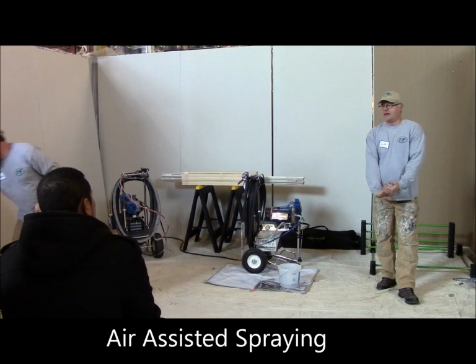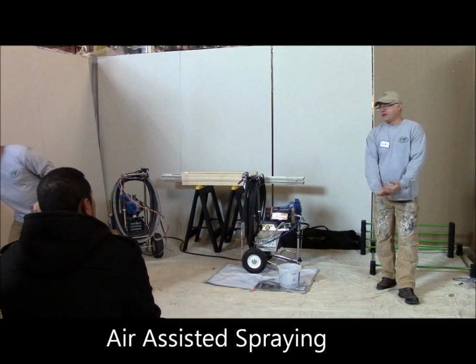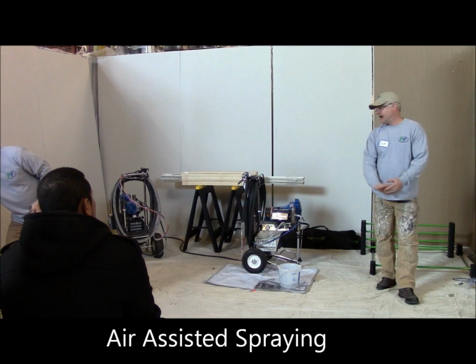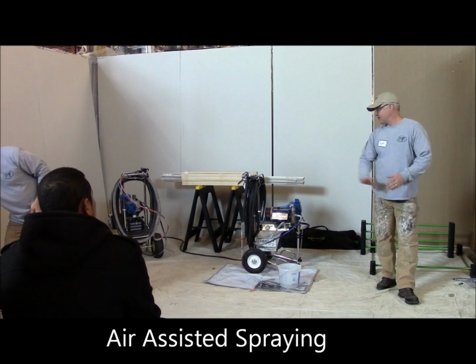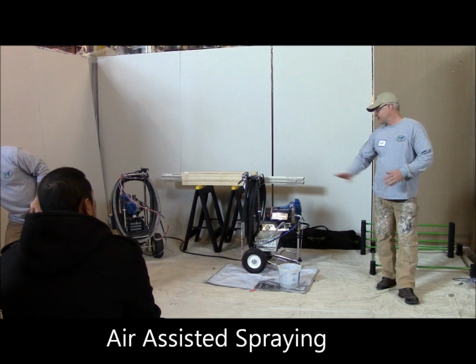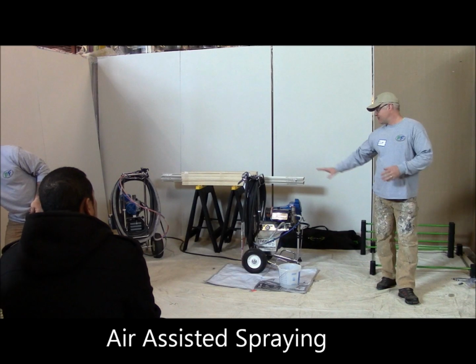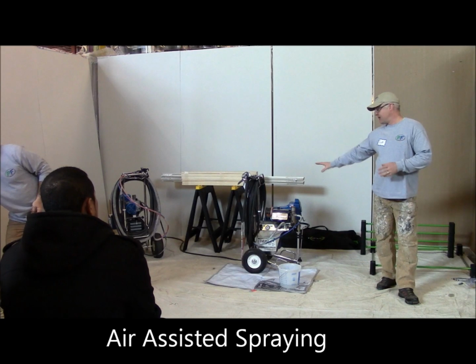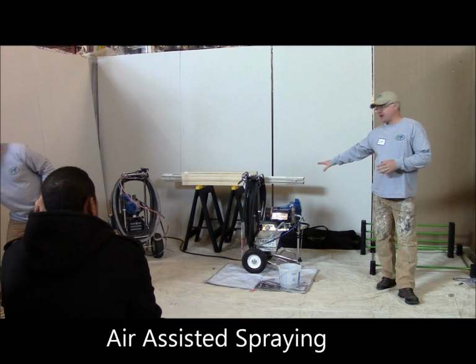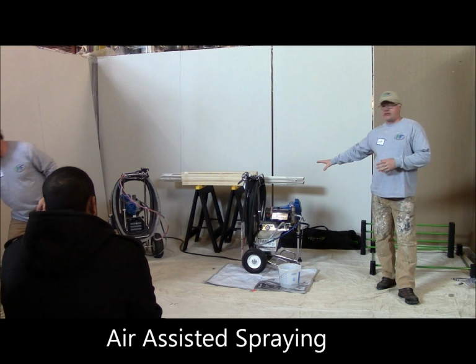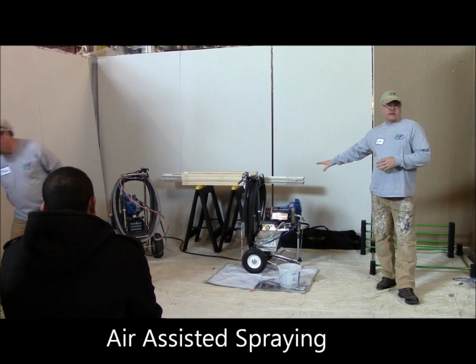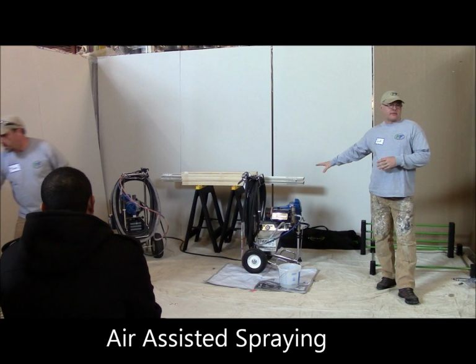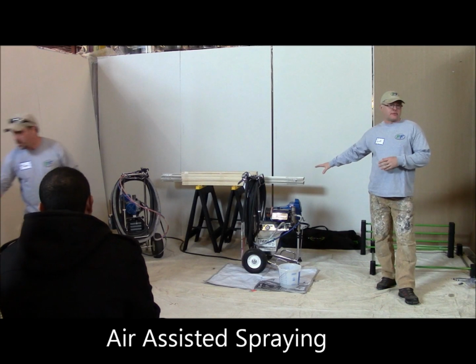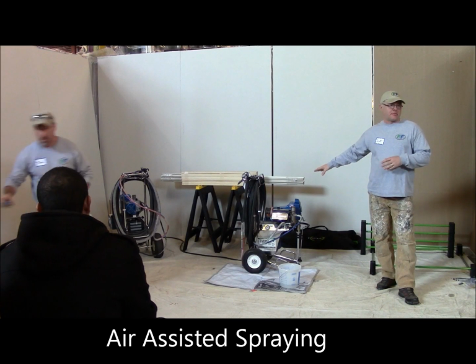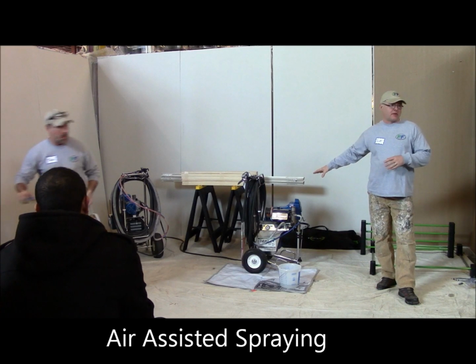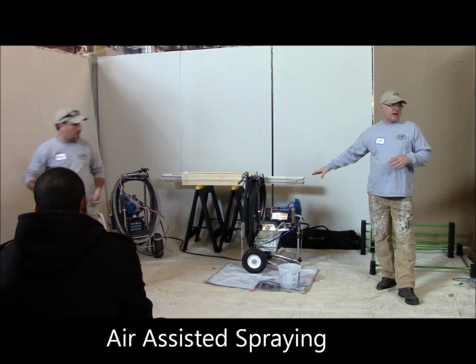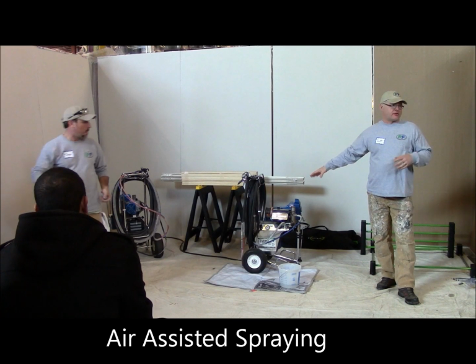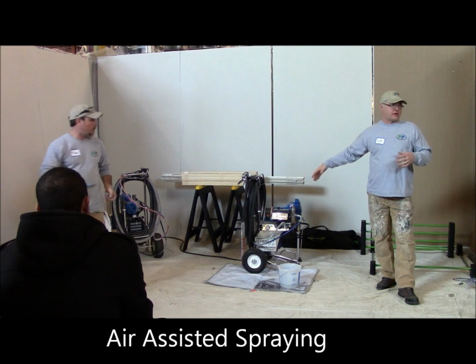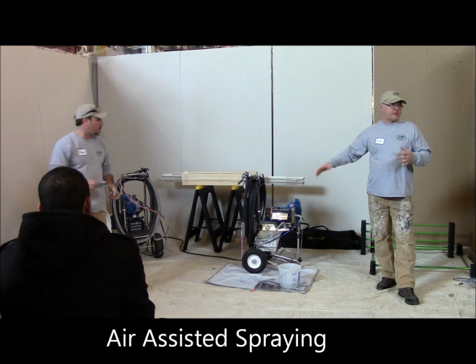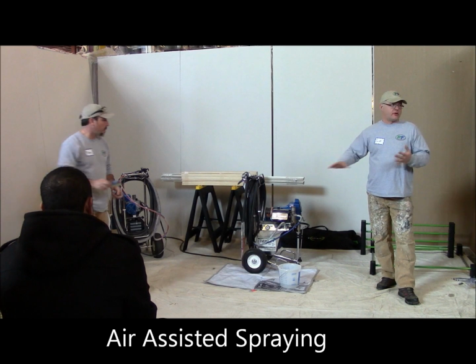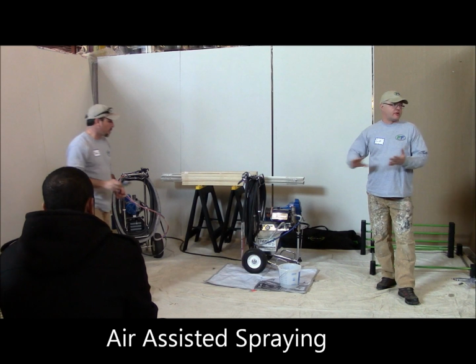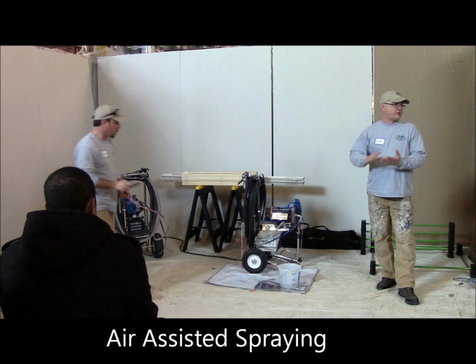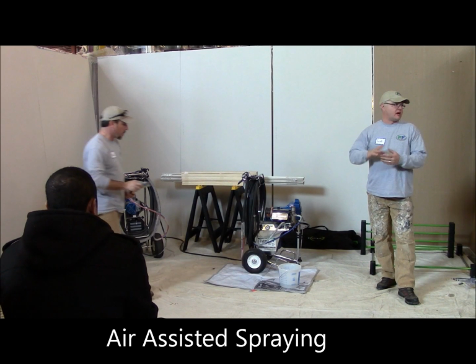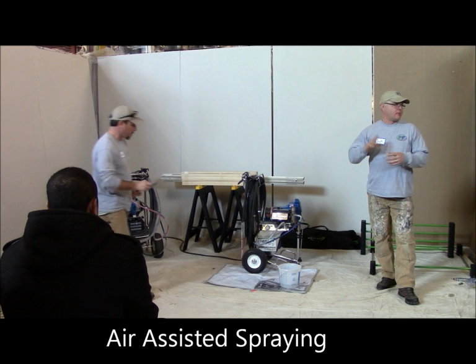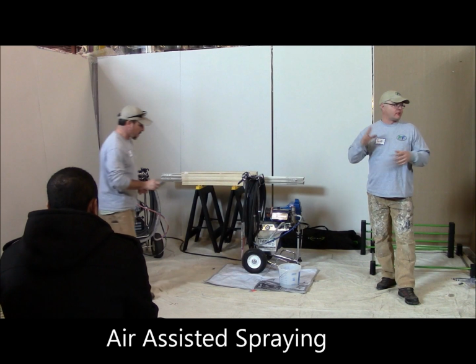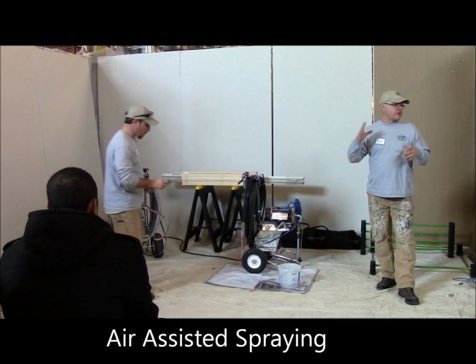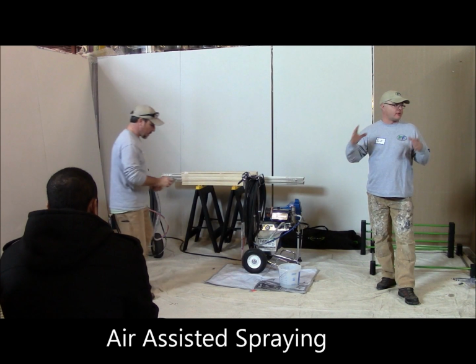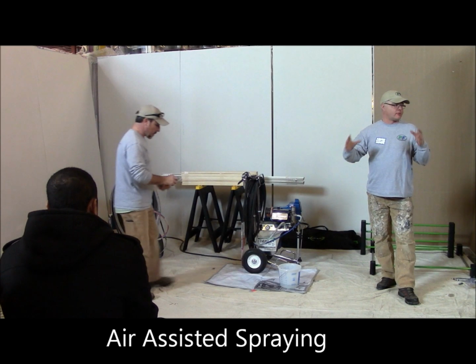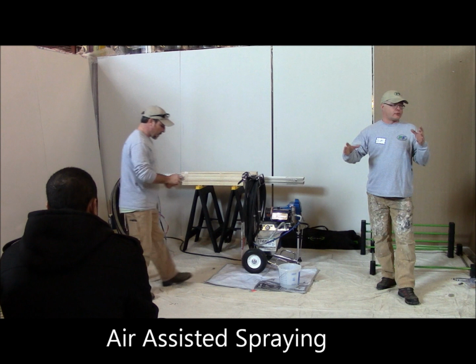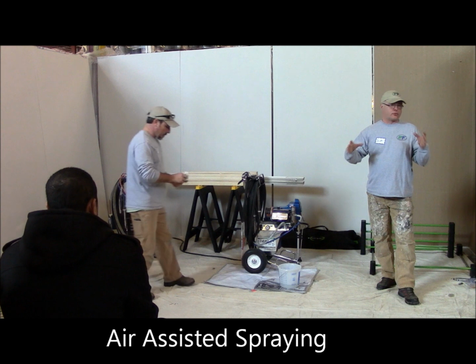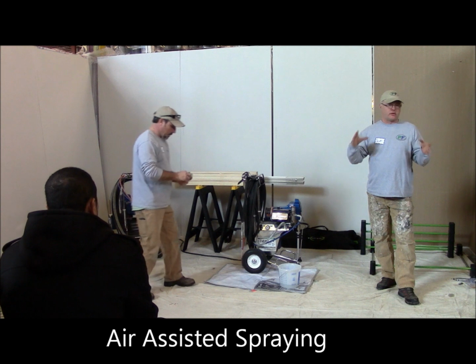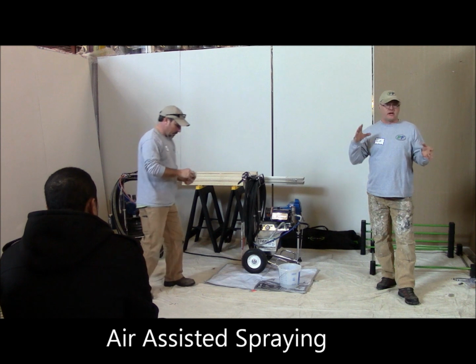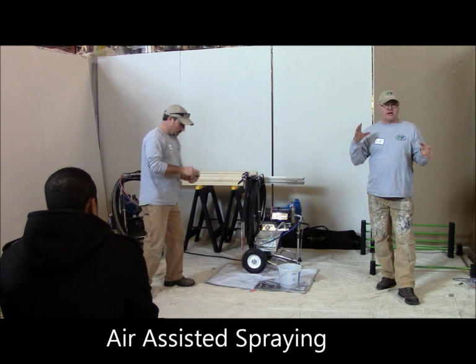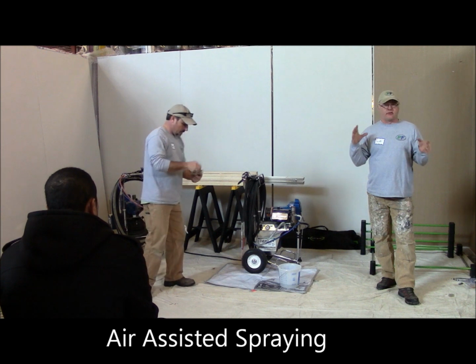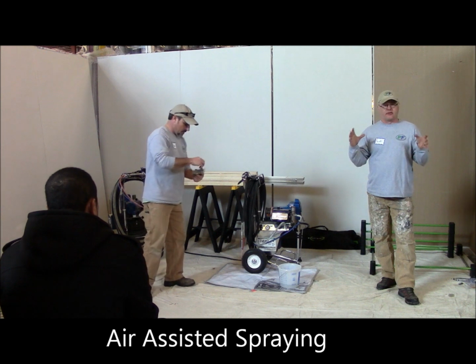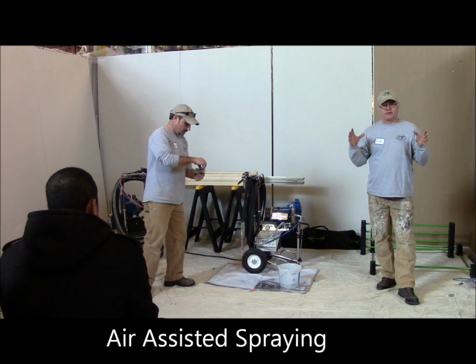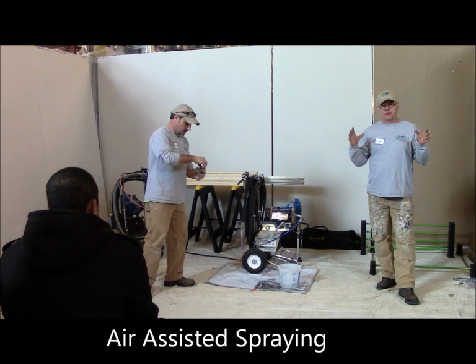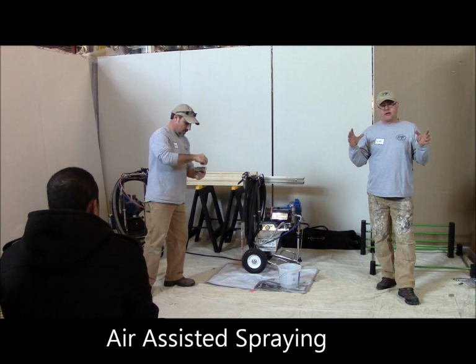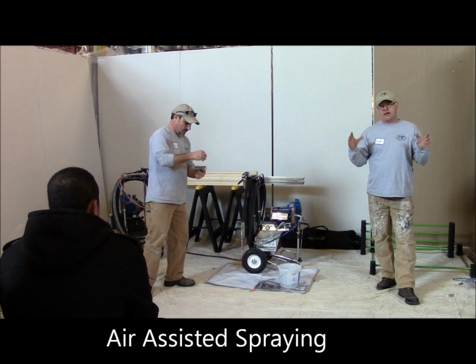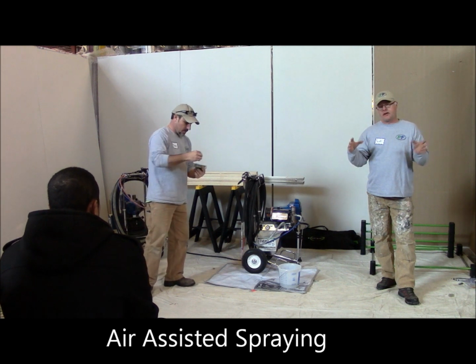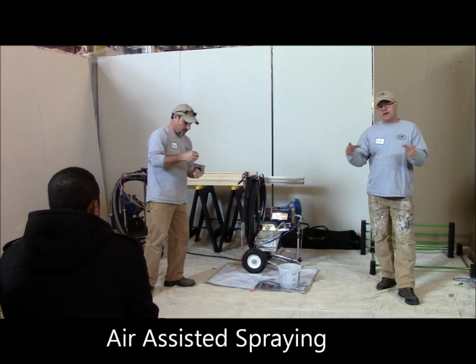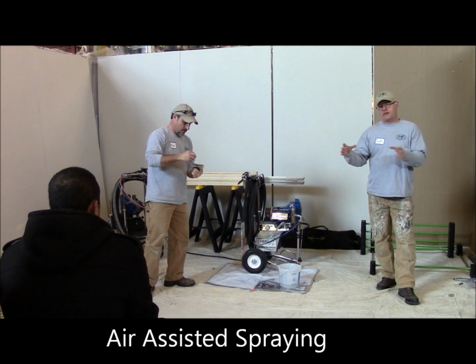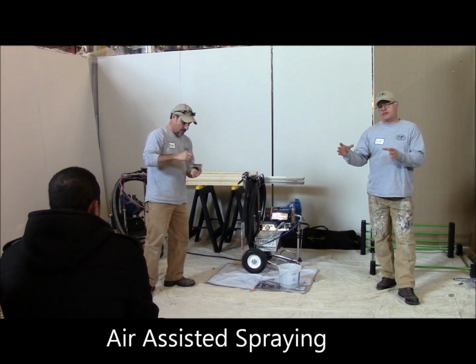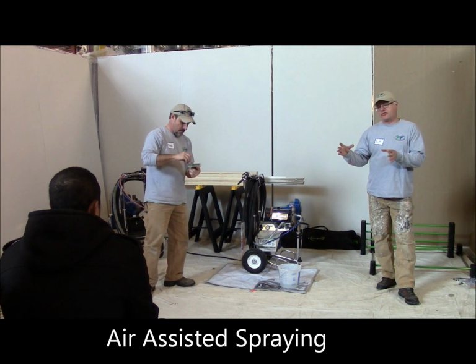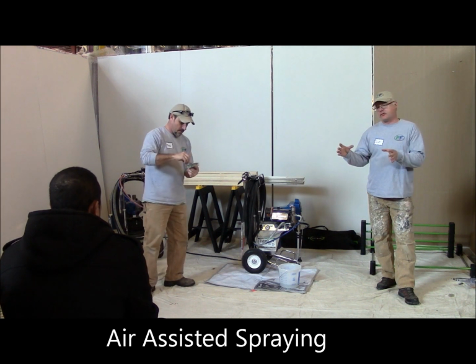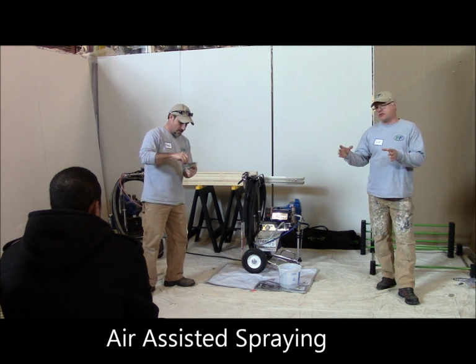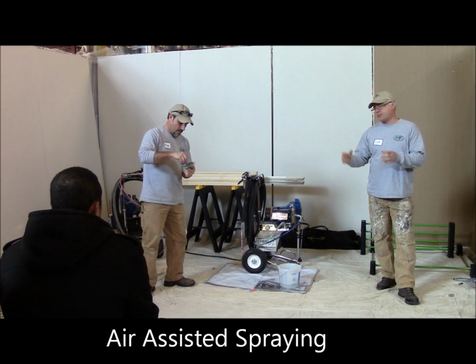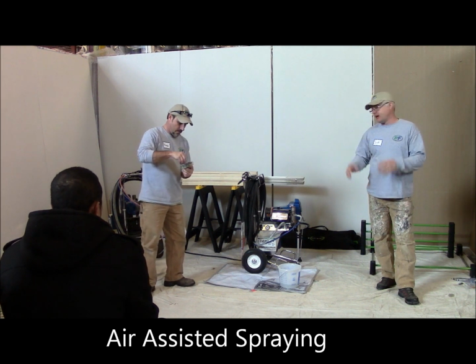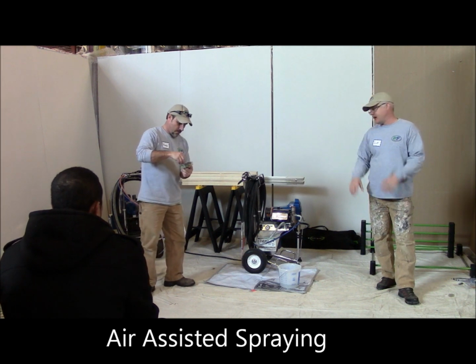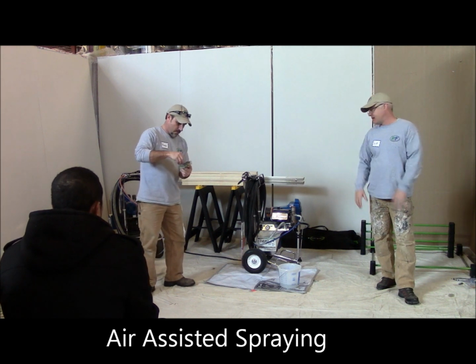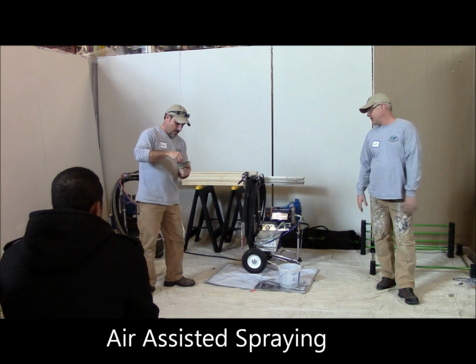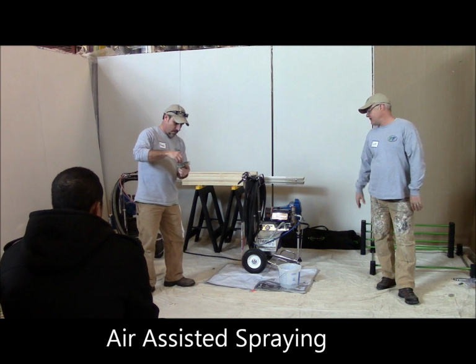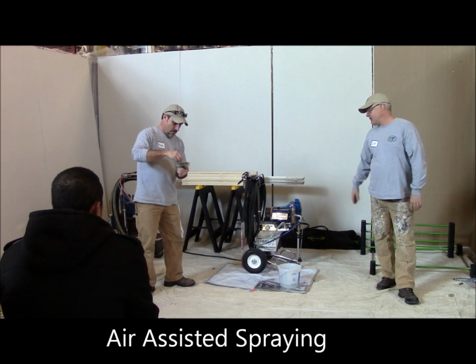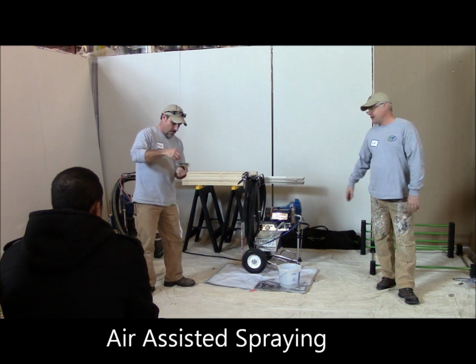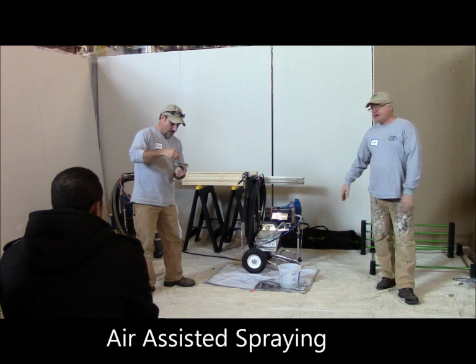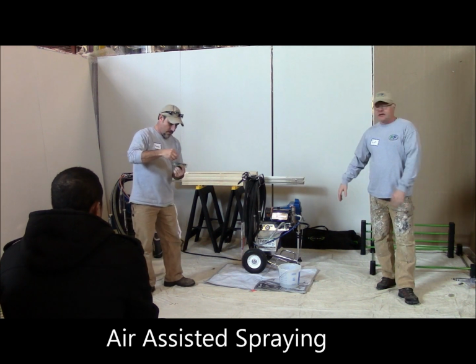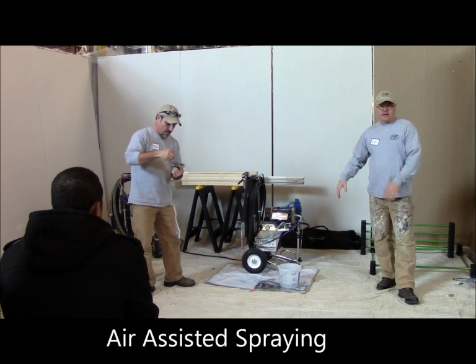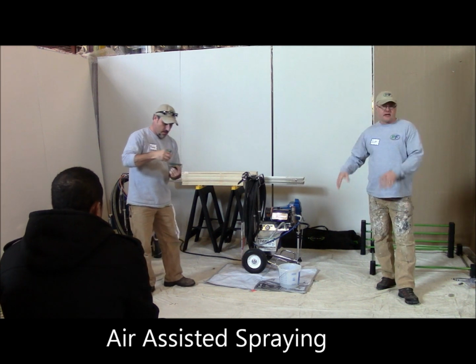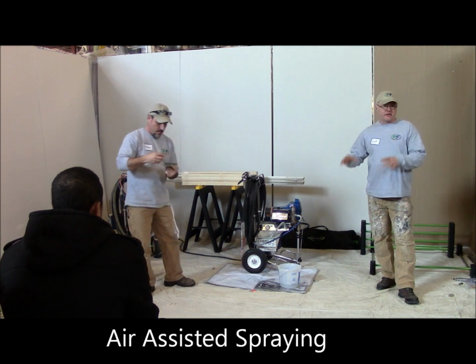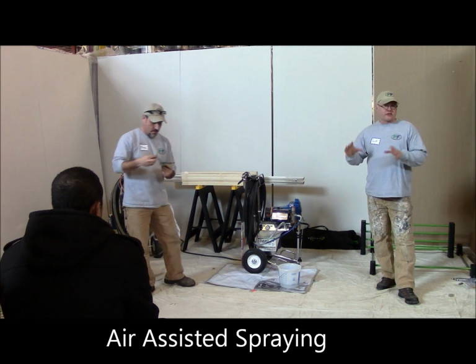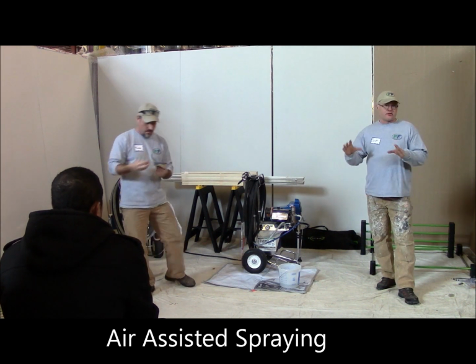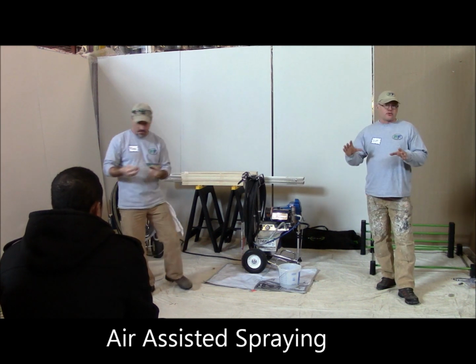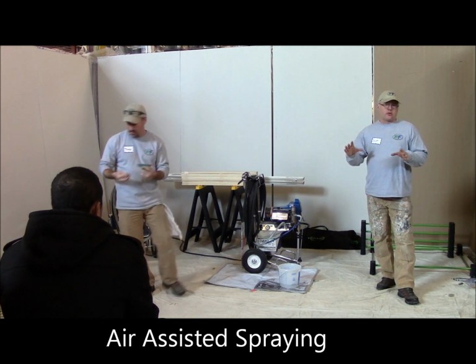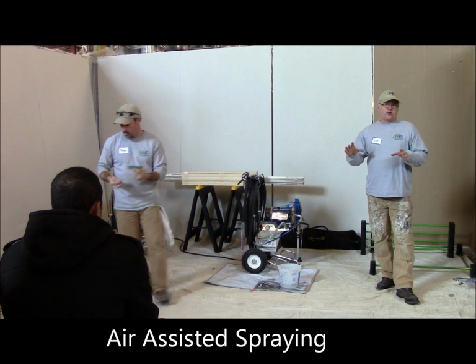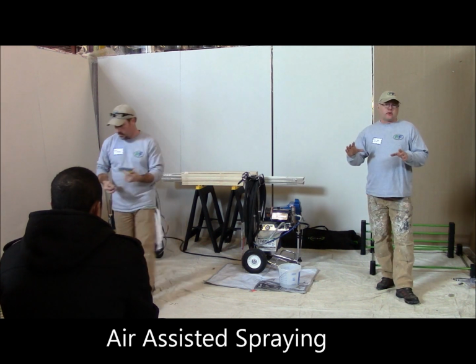That's the biggest difference. People ask us all the time: what's the difference between airless spraying and air-assisted spraying? It's control.